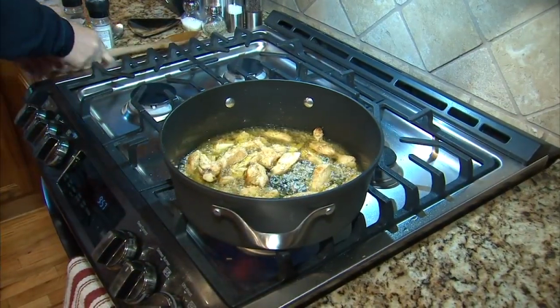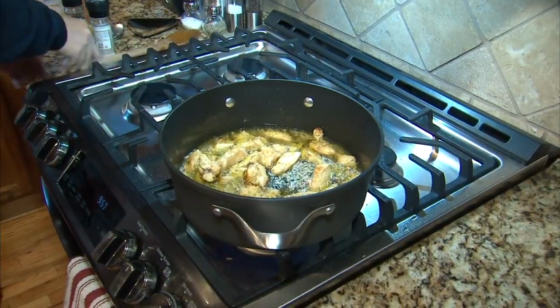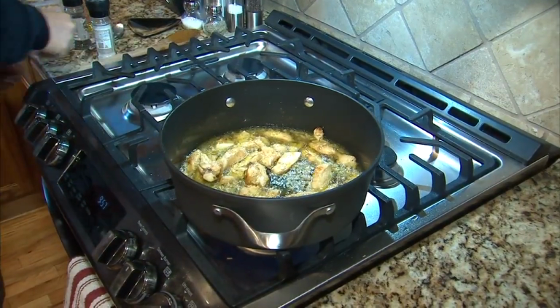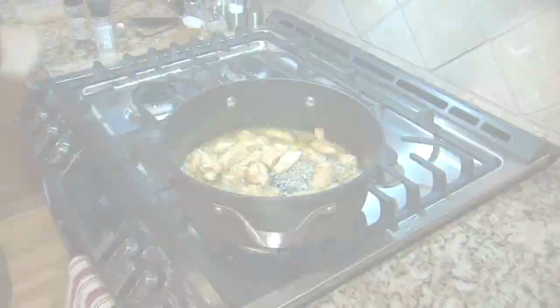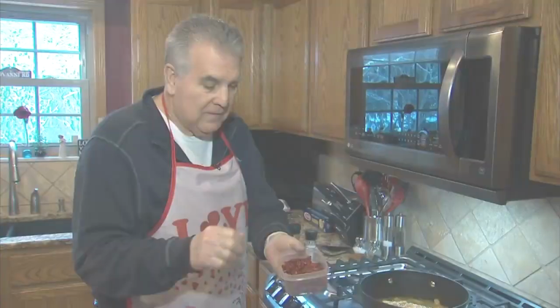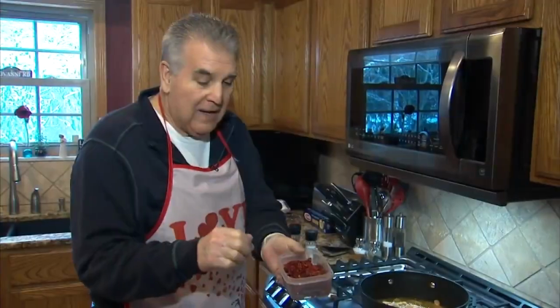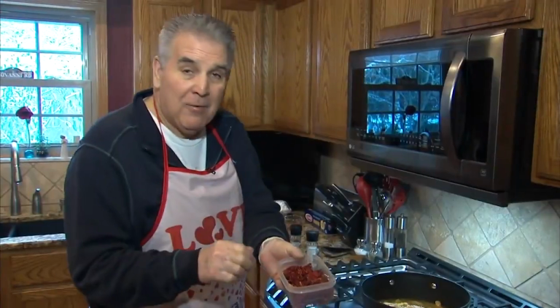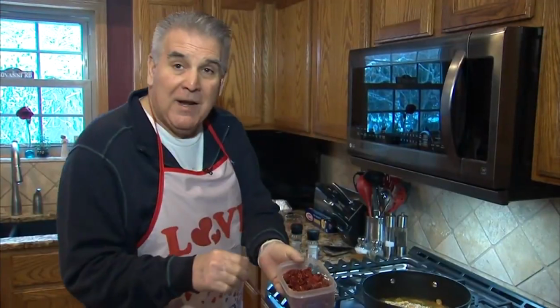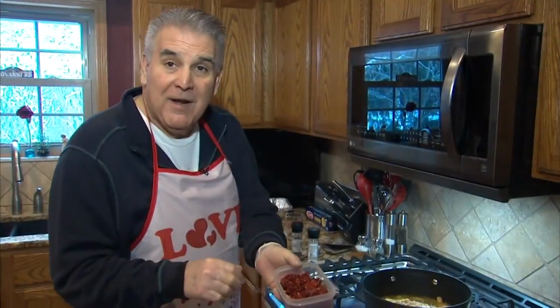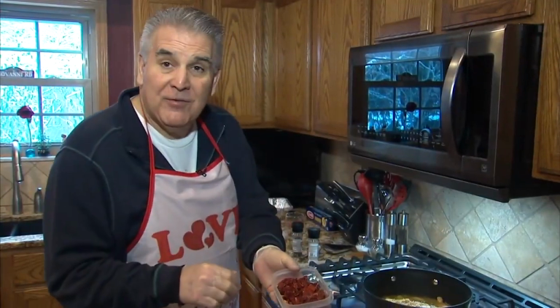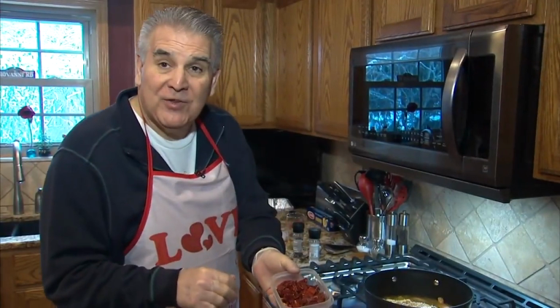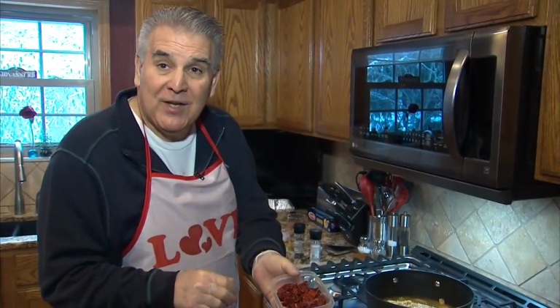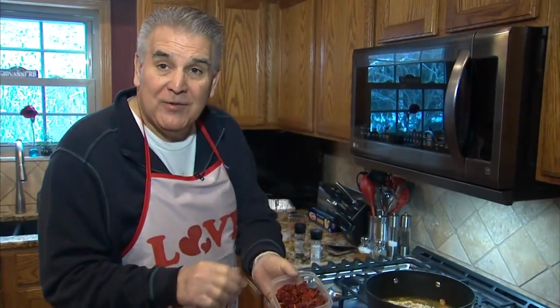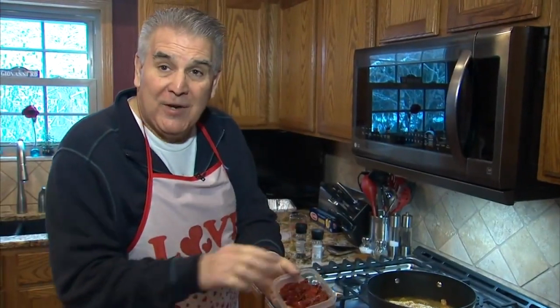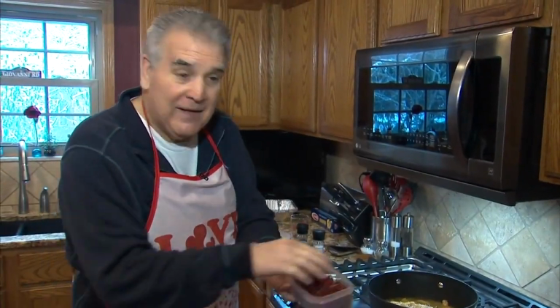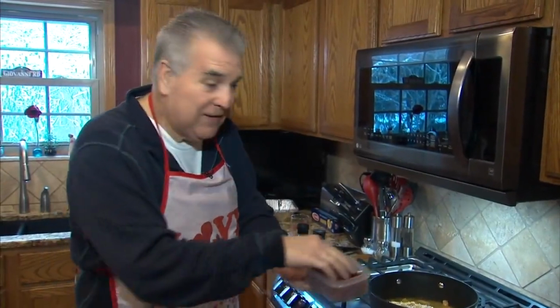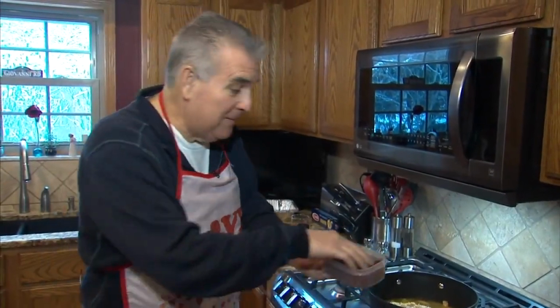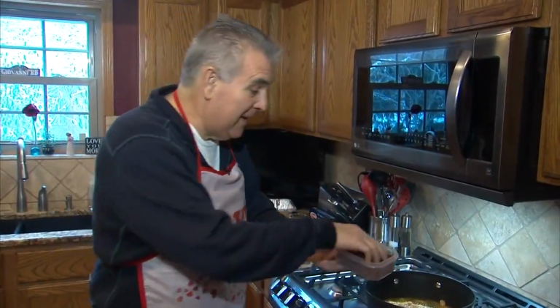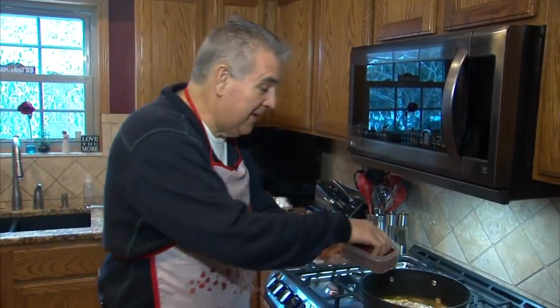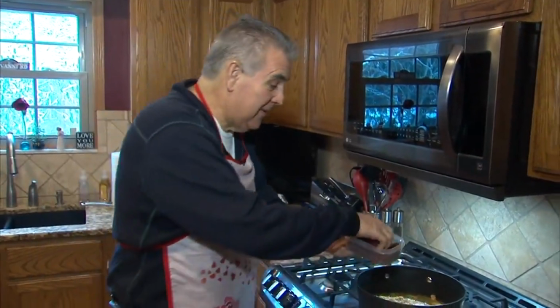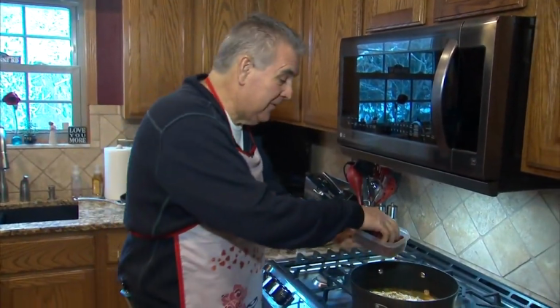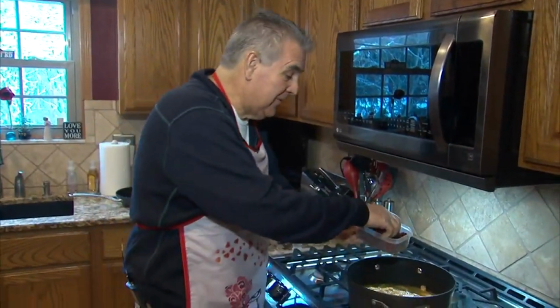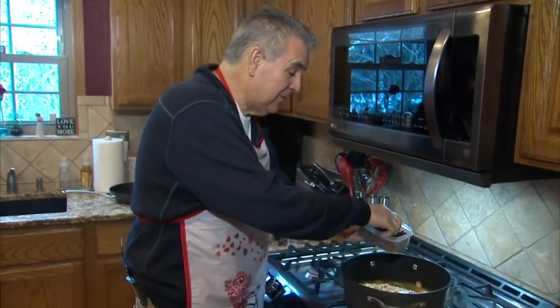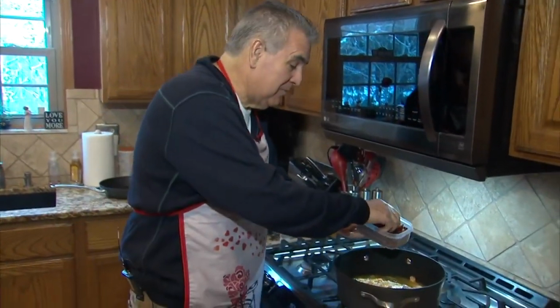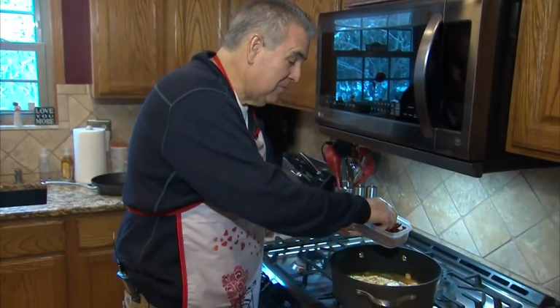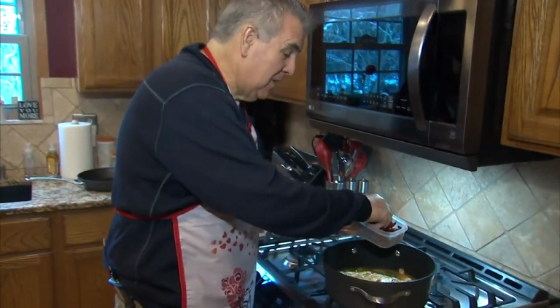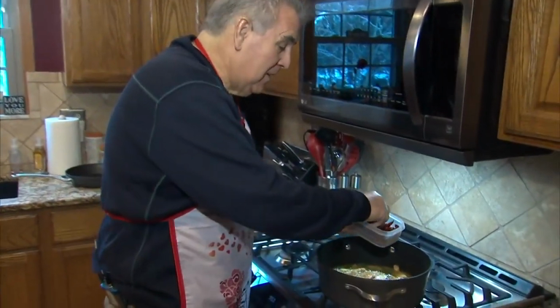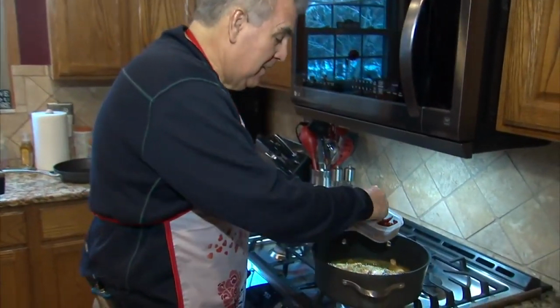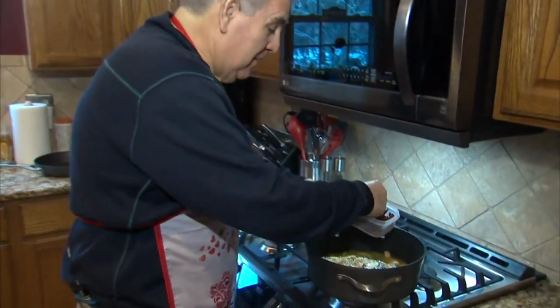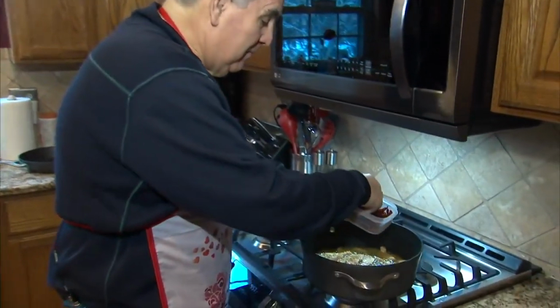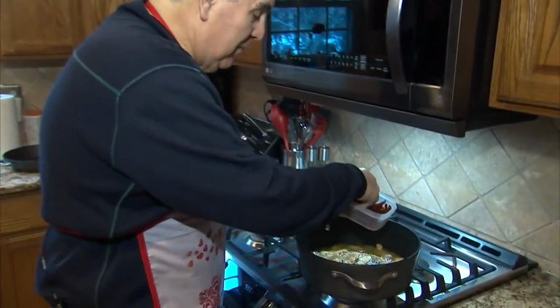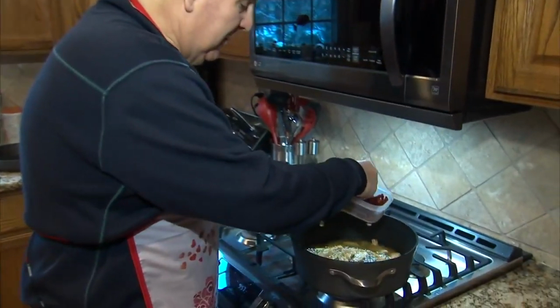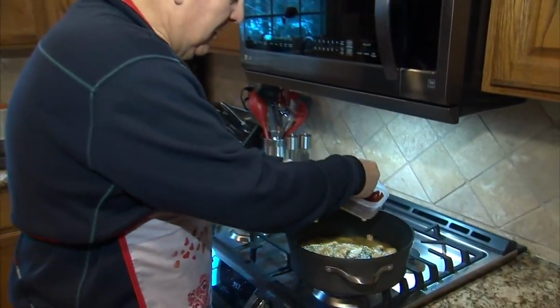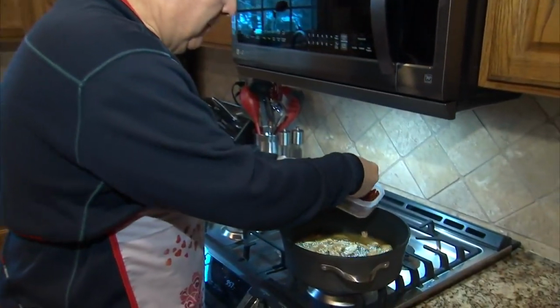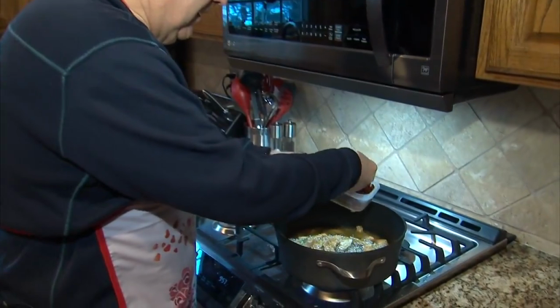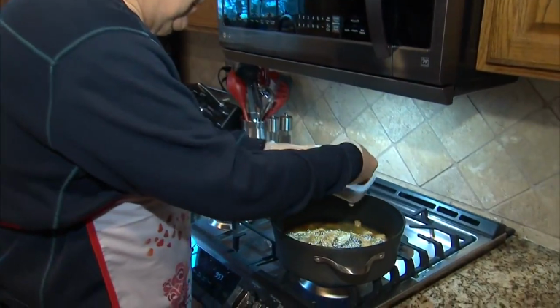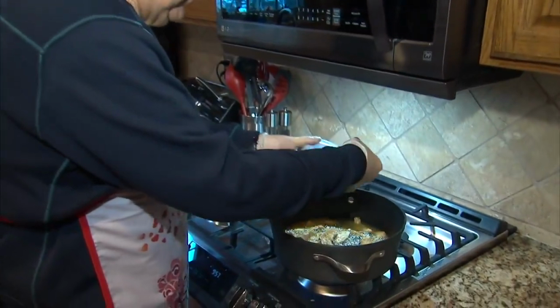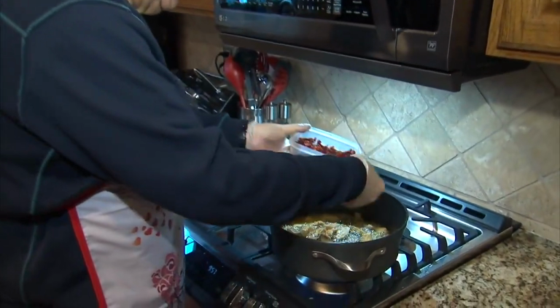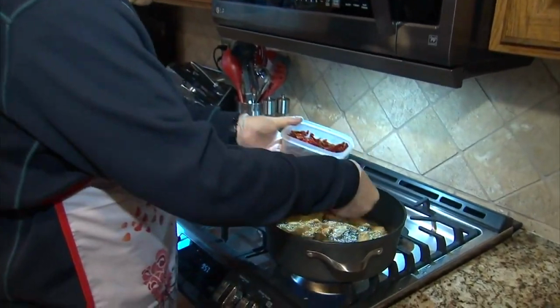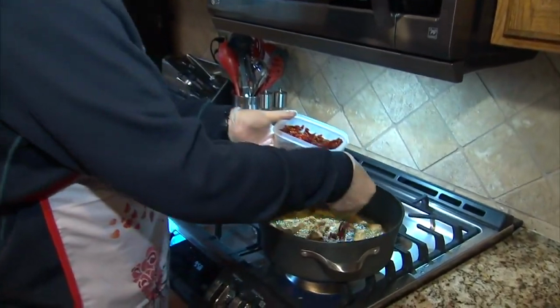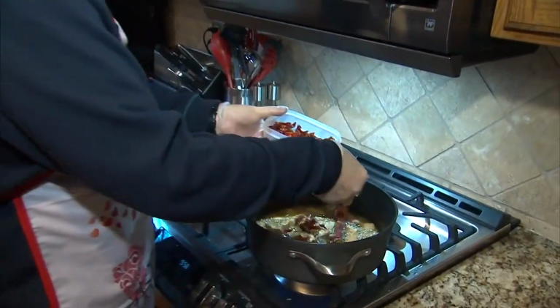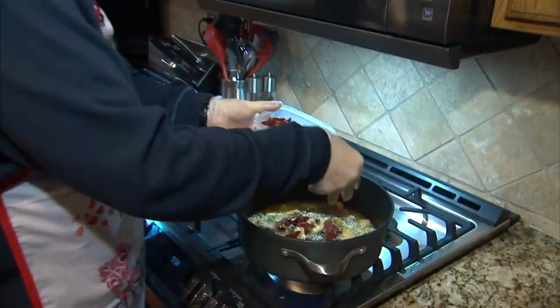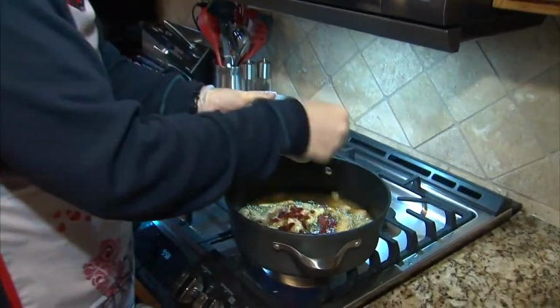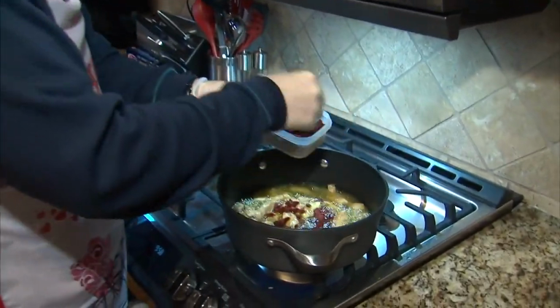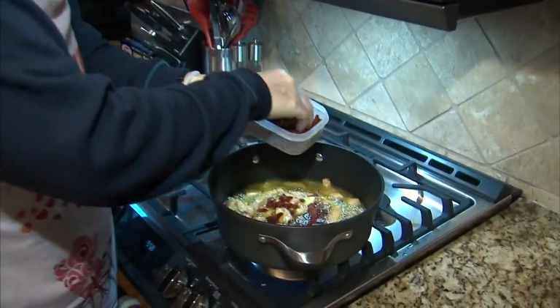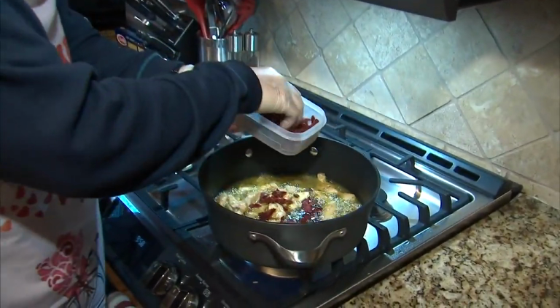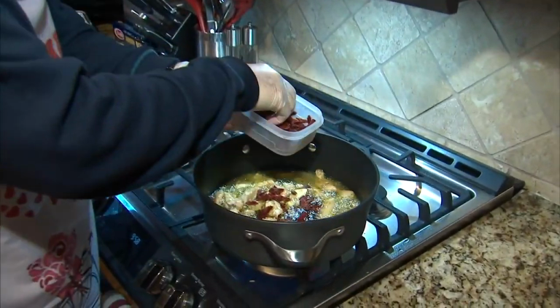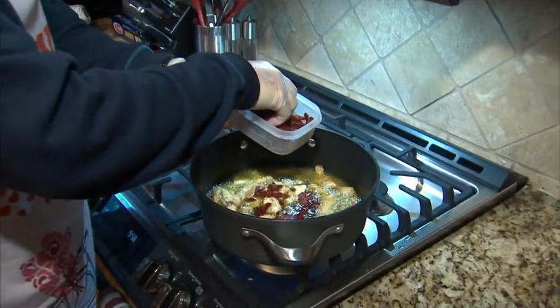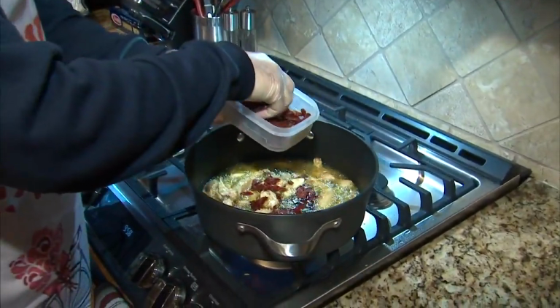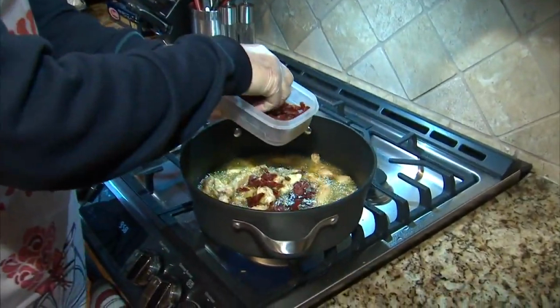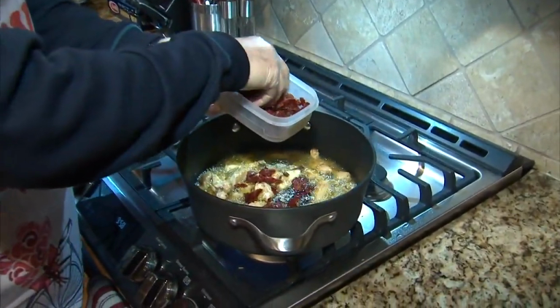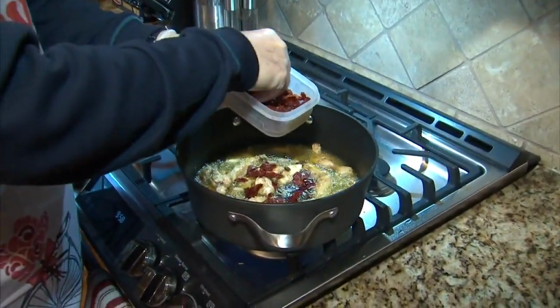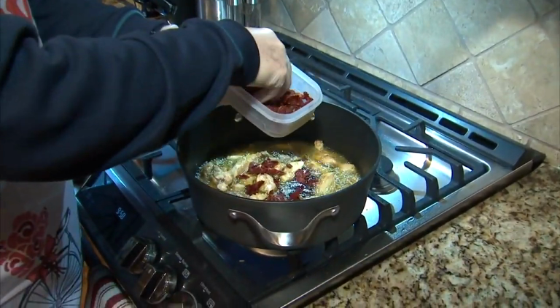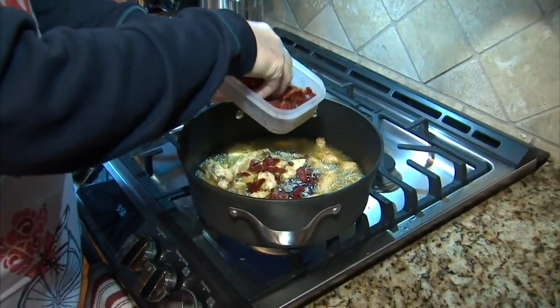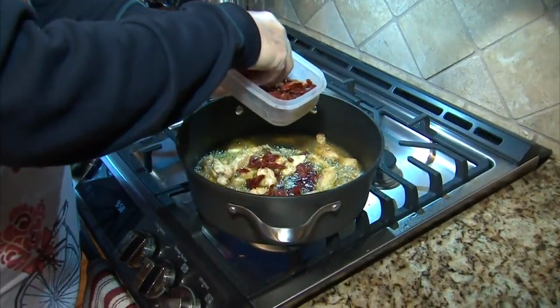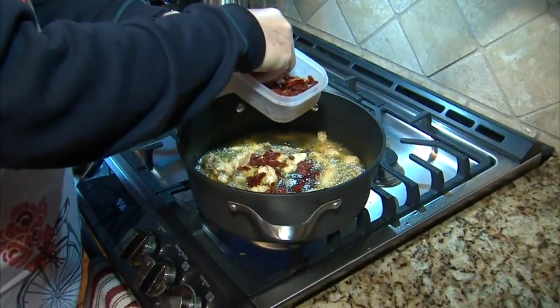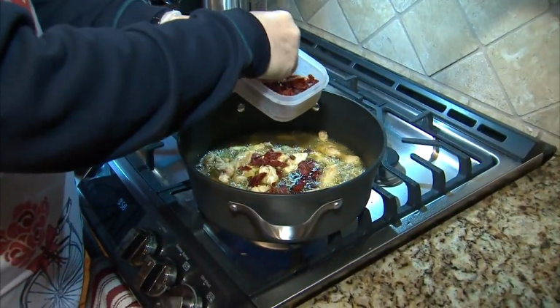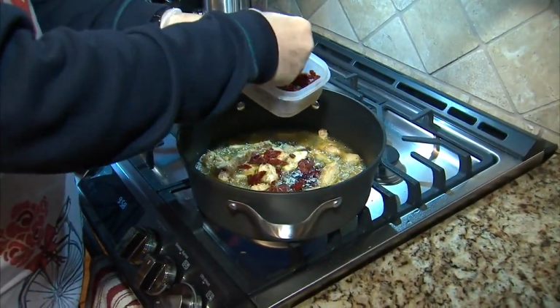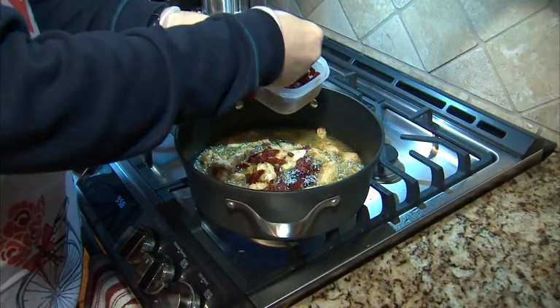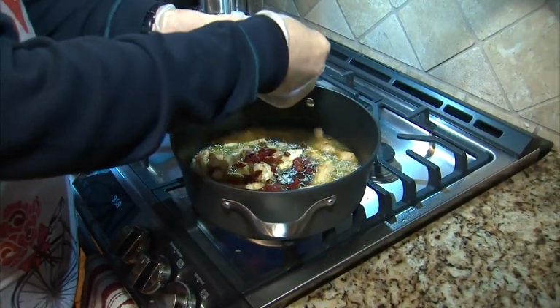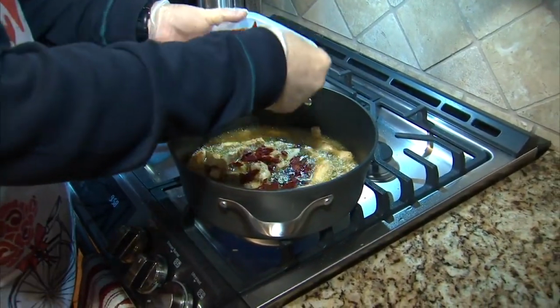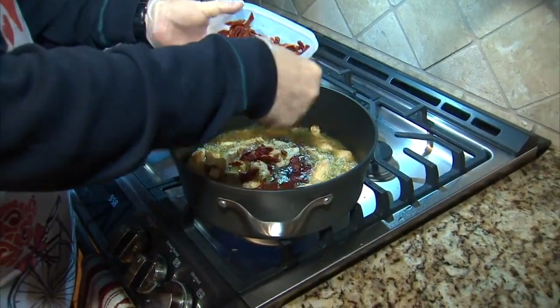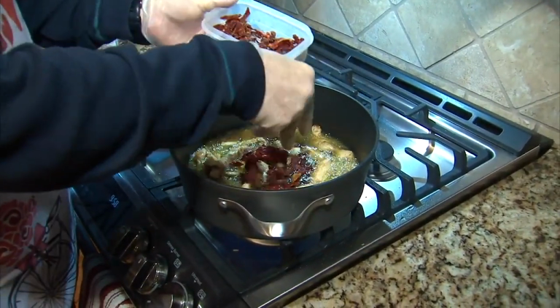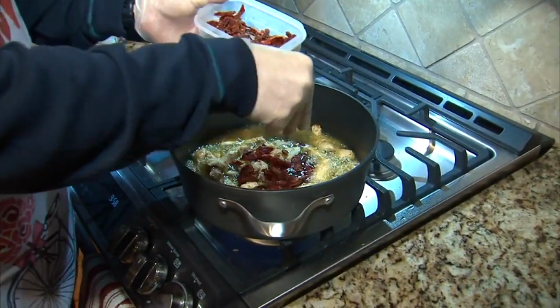Now we have sun-dried tomatoes. Put some of those in there and let those cook.